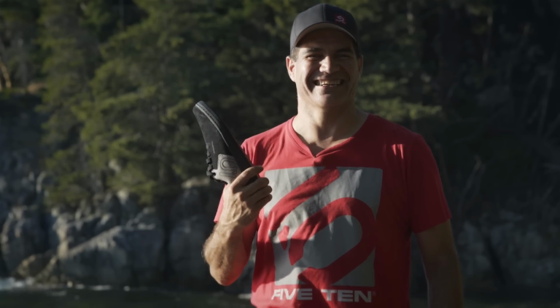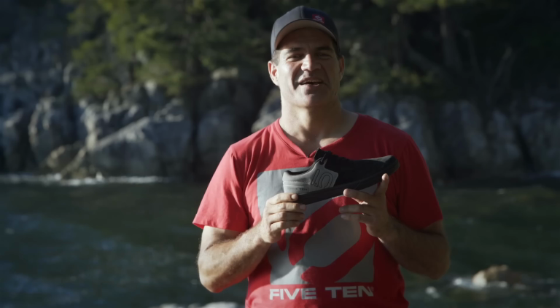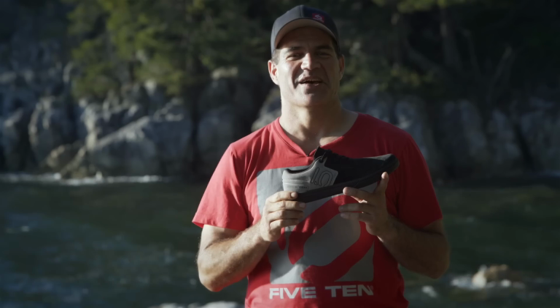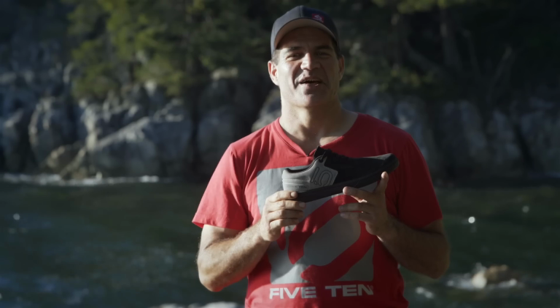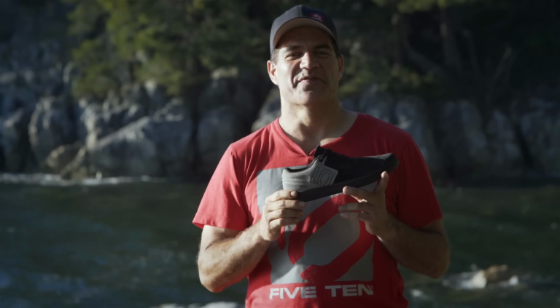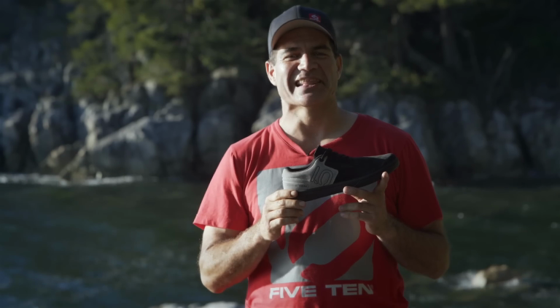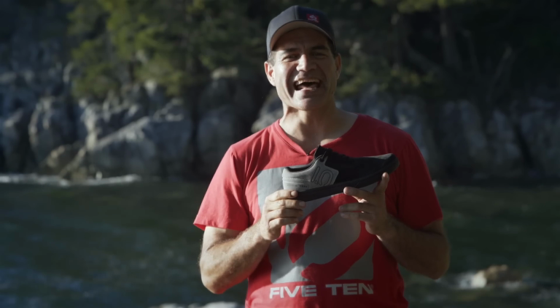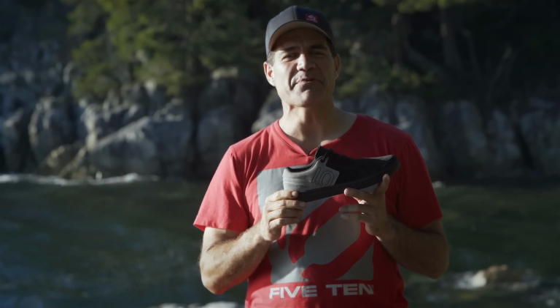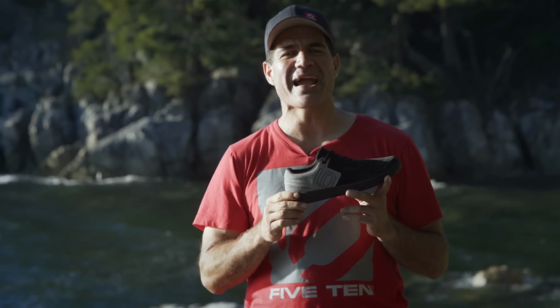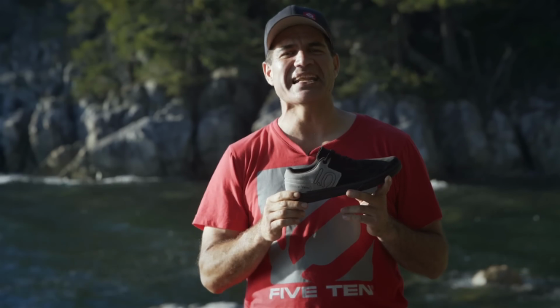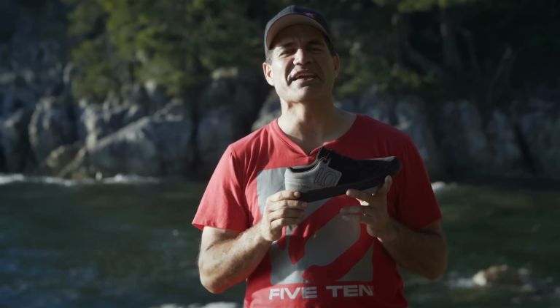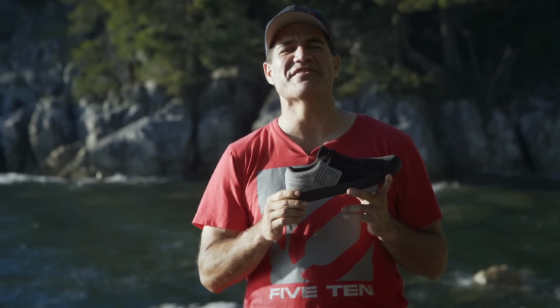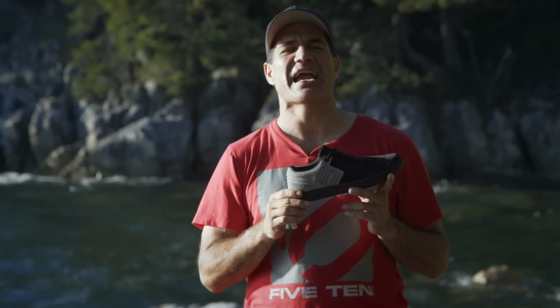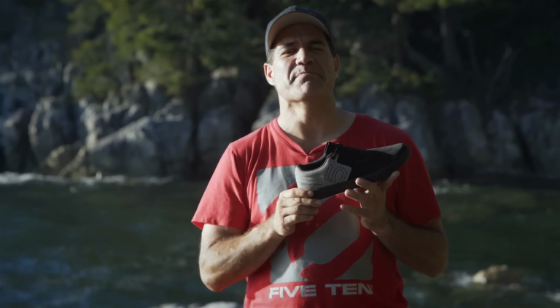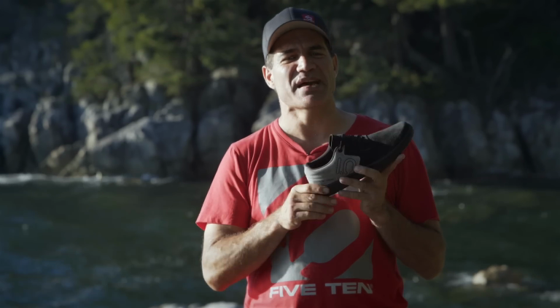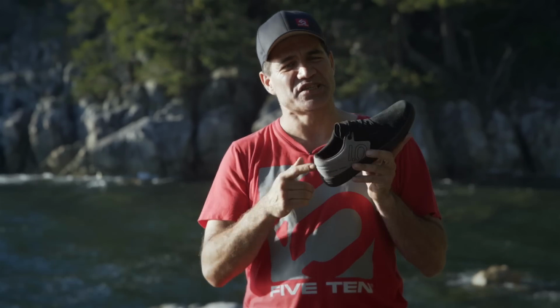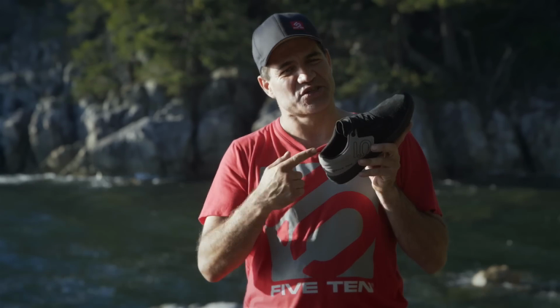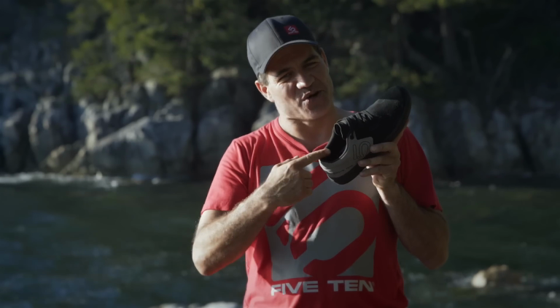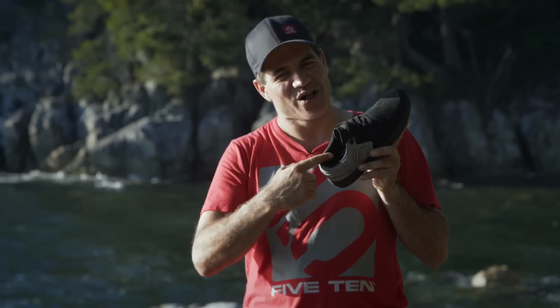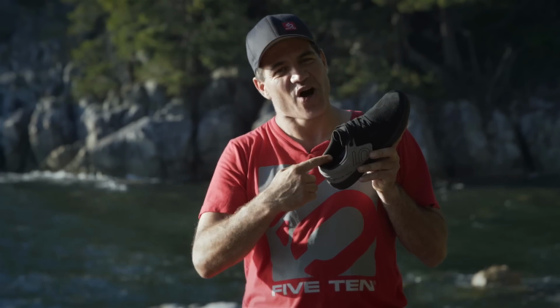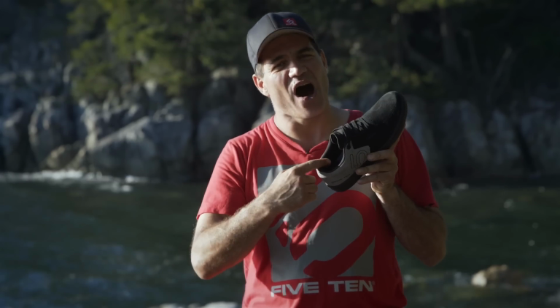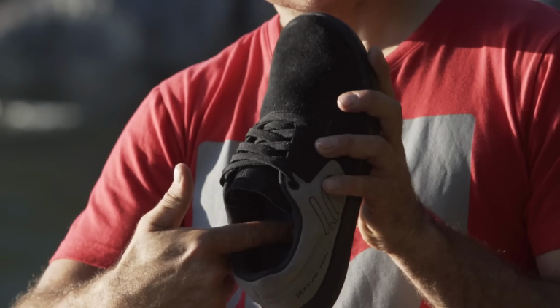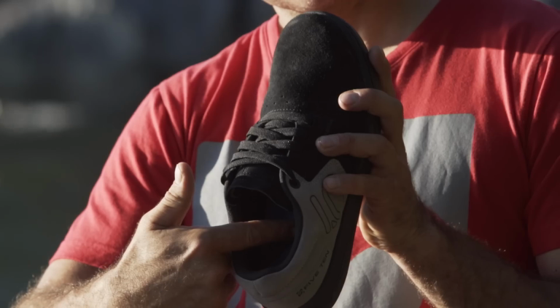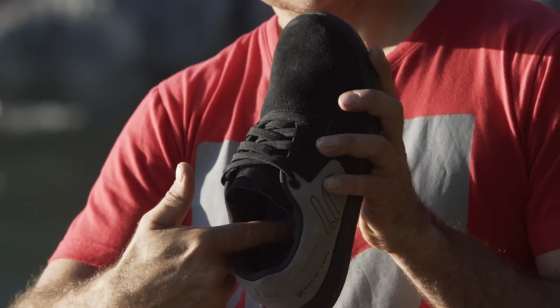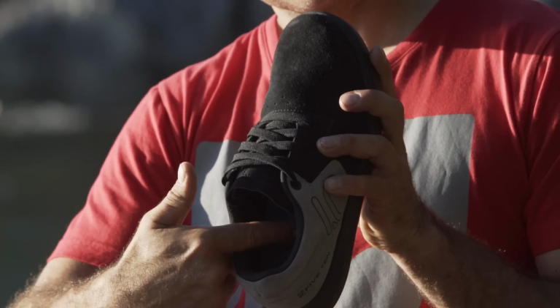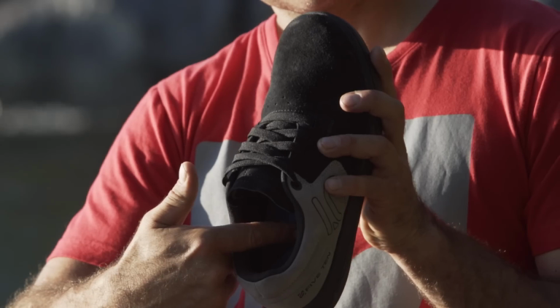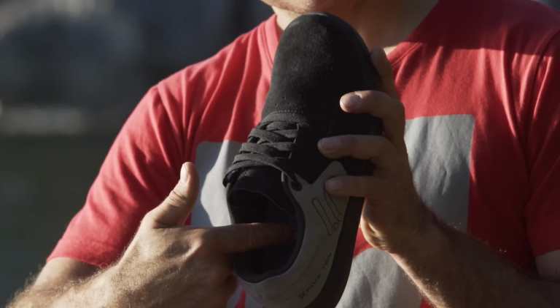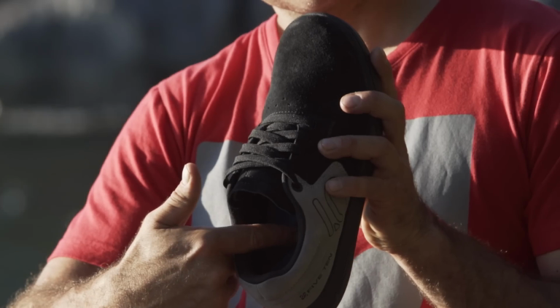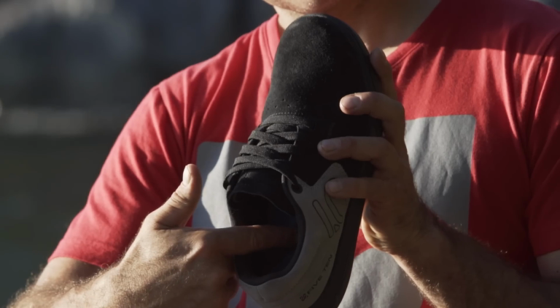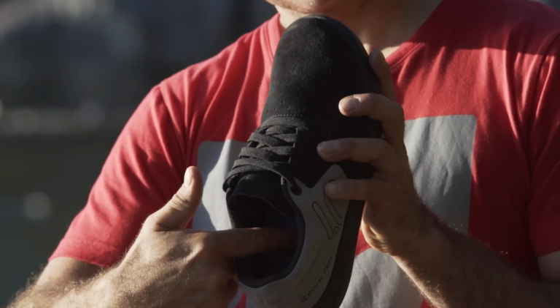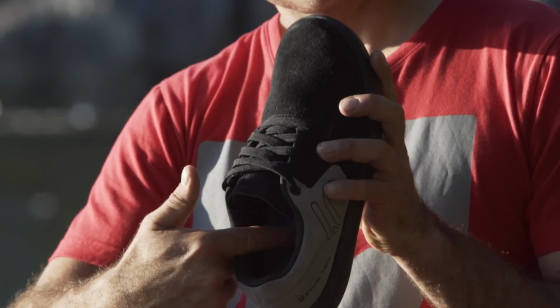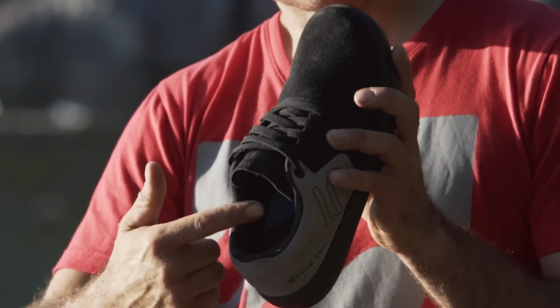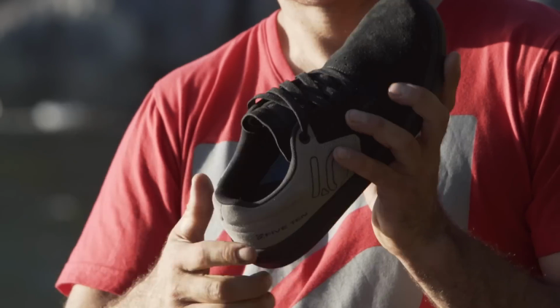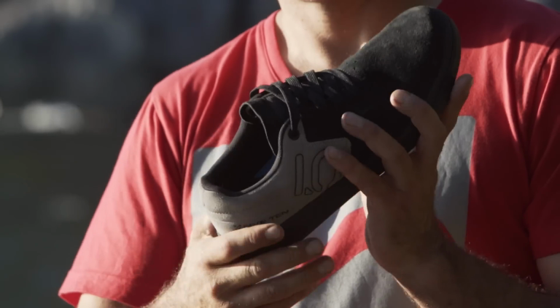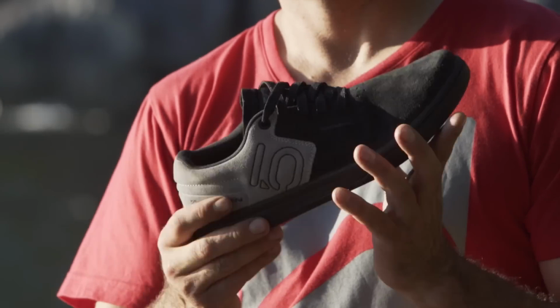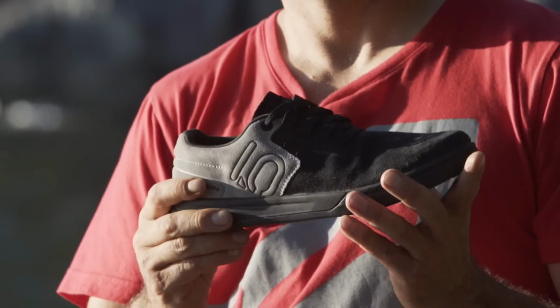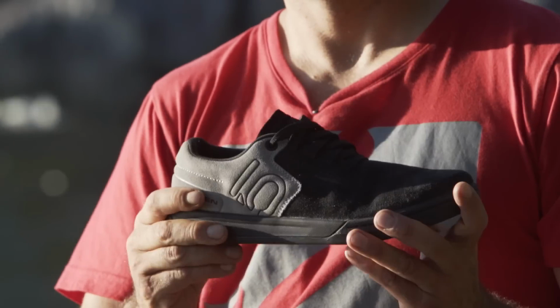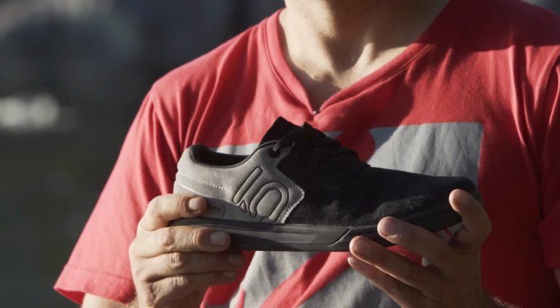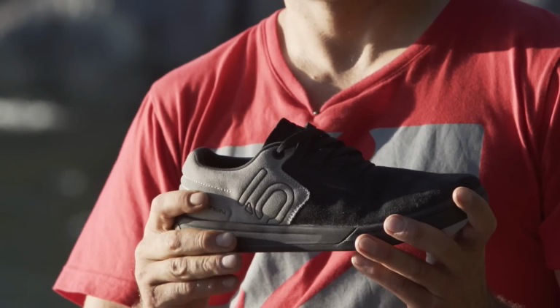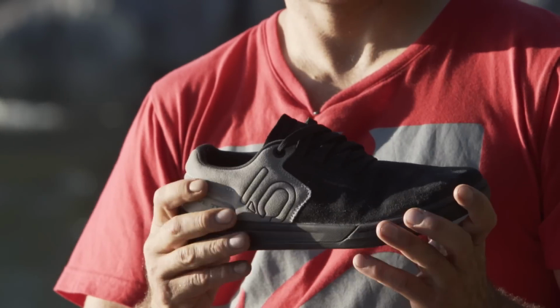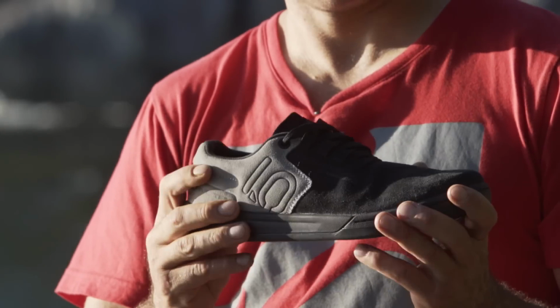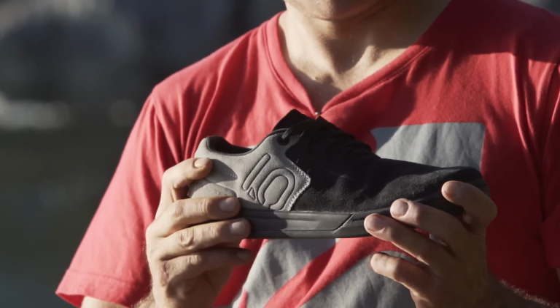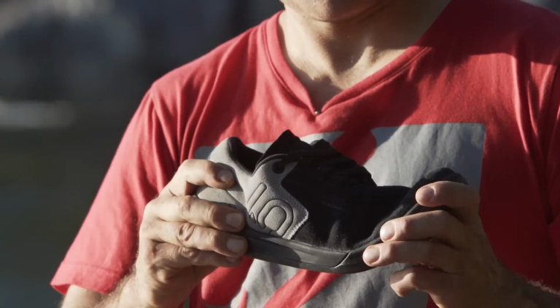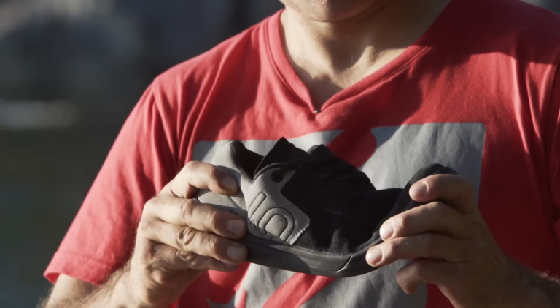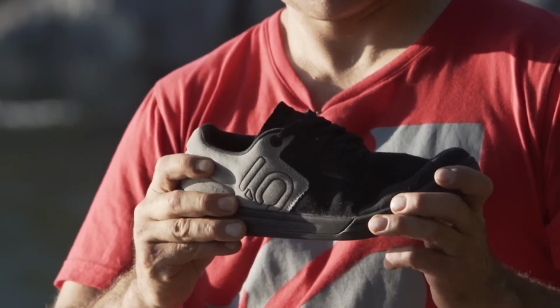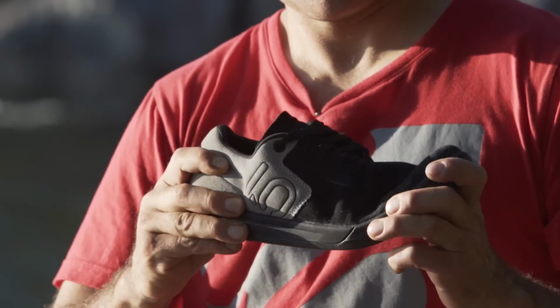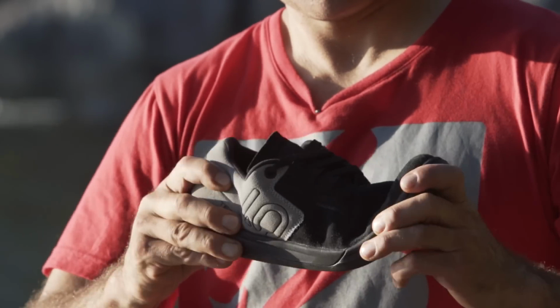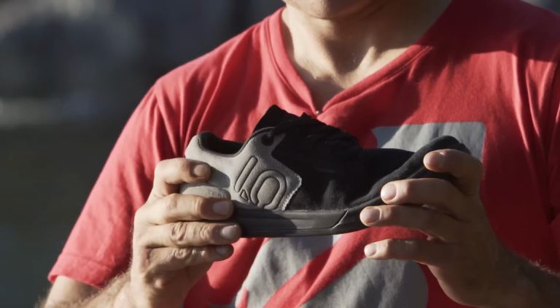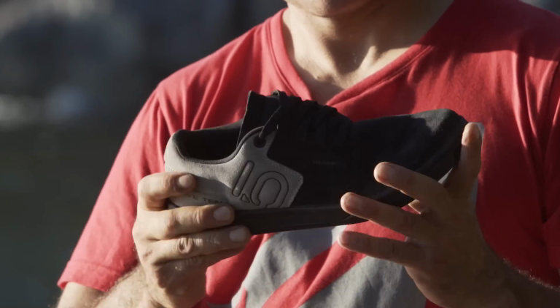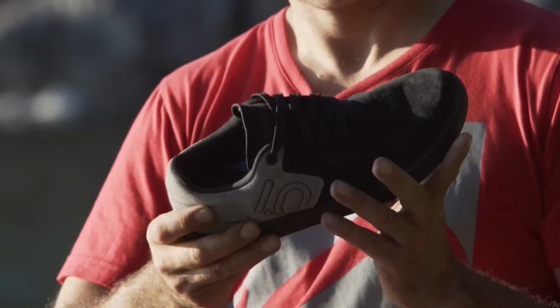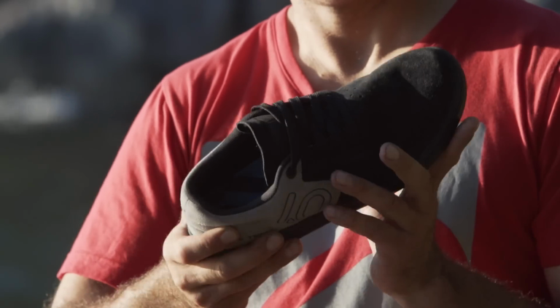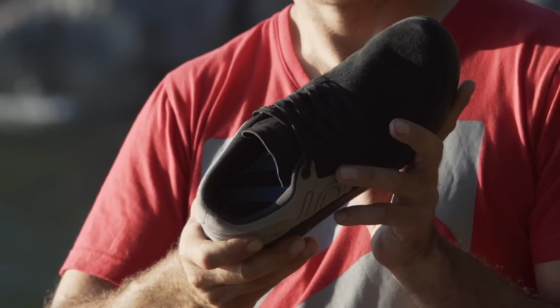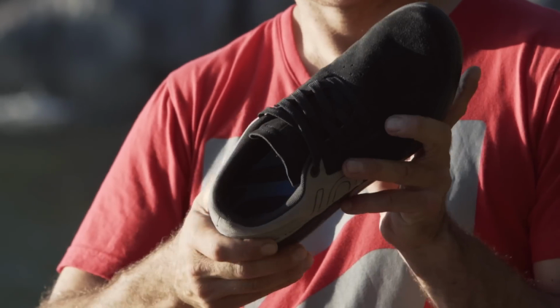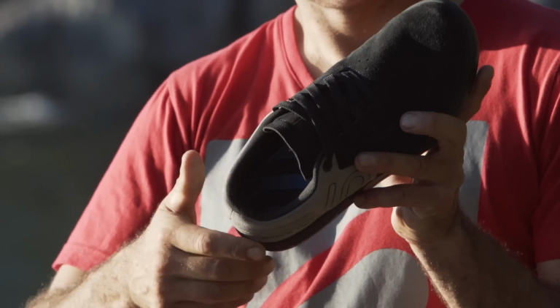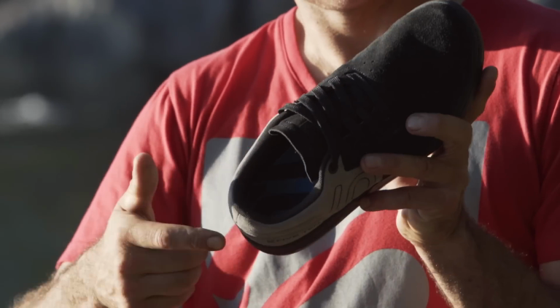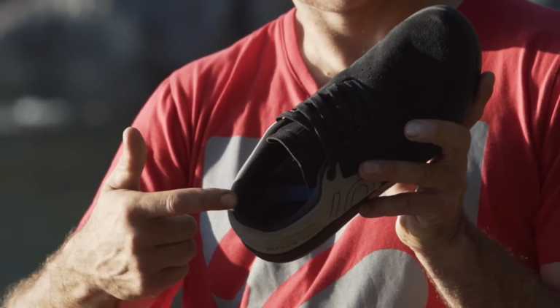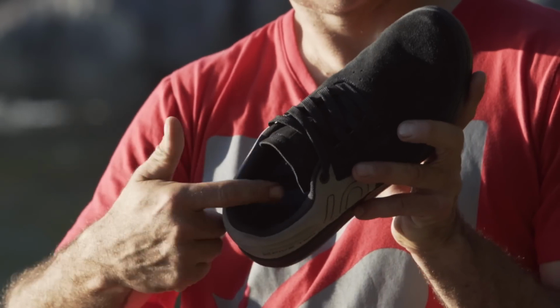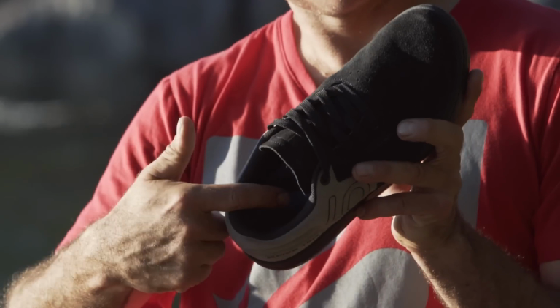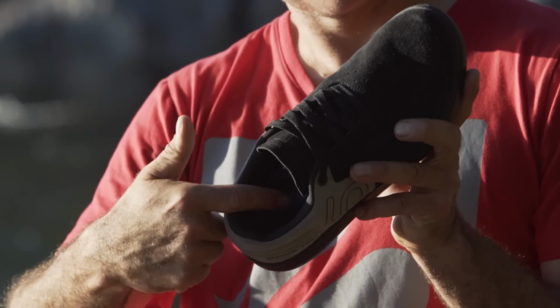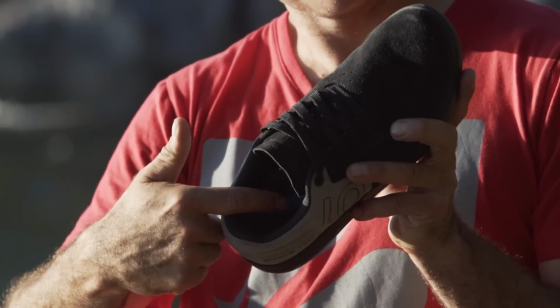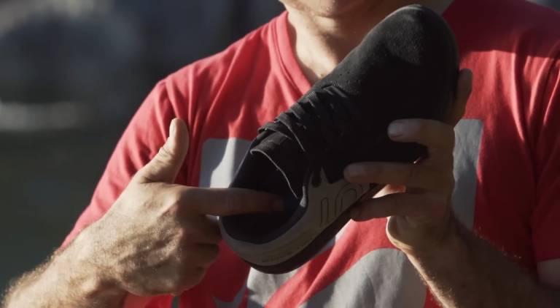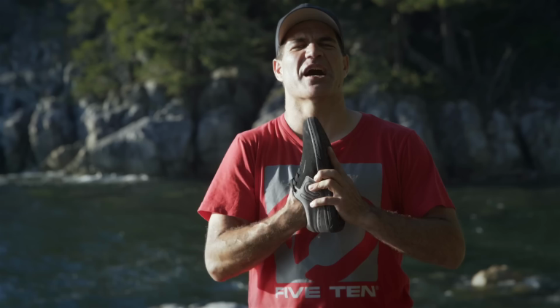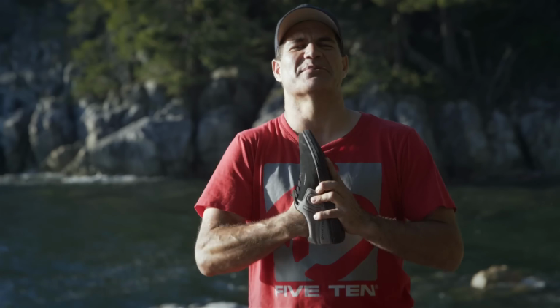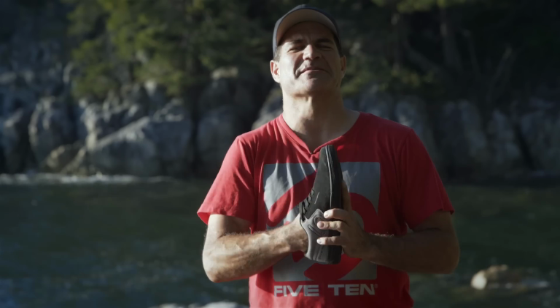The lightweight EVA midsole offers all-day comfort, shock absorption and cushioning for Danny's massive jumps.